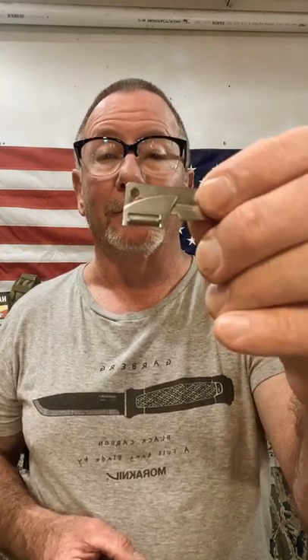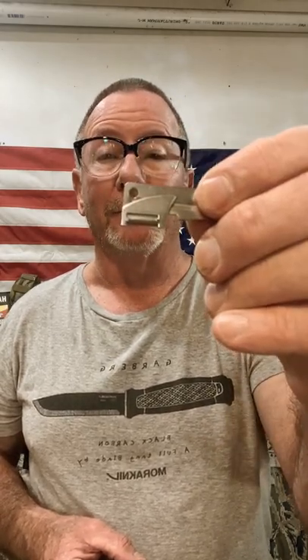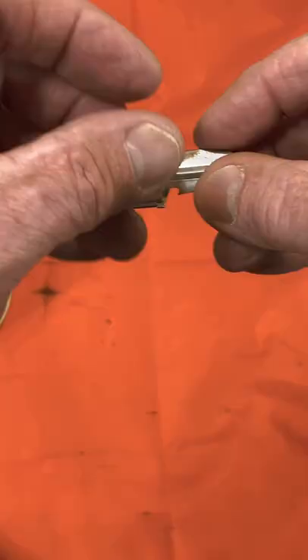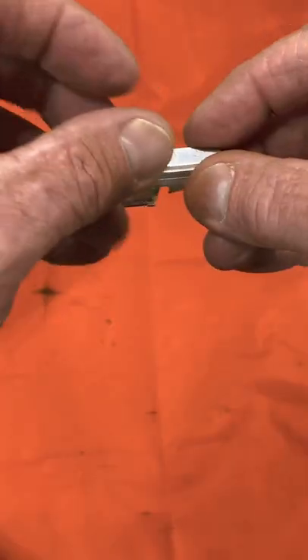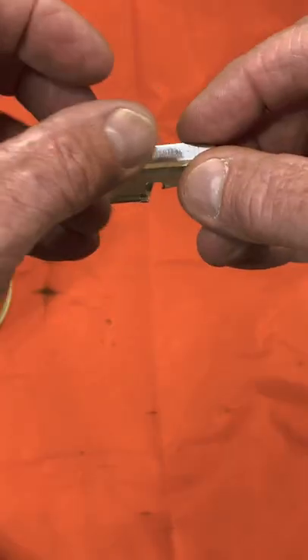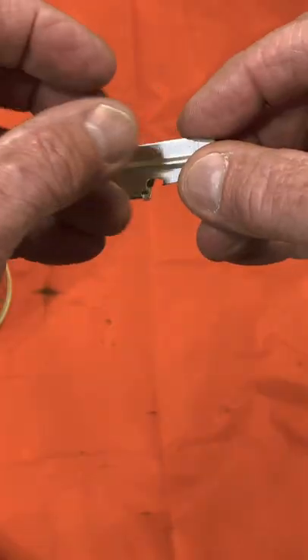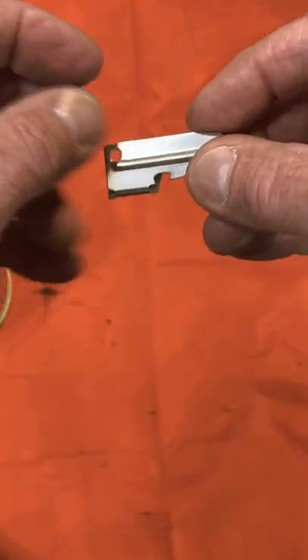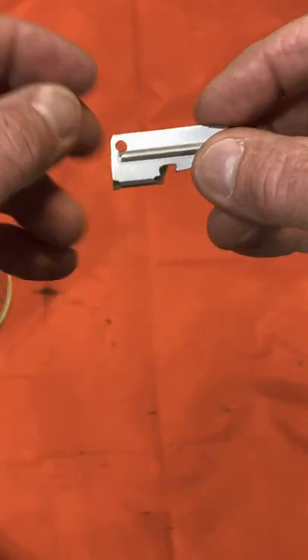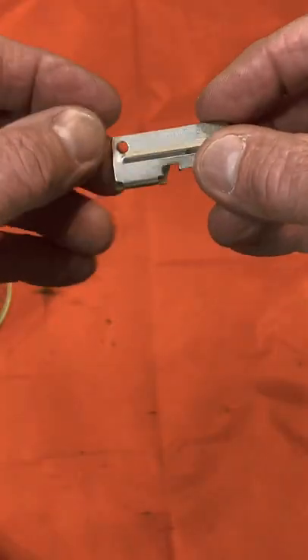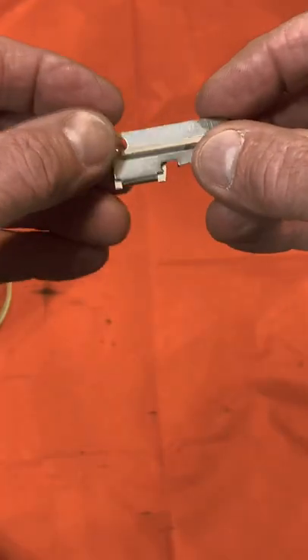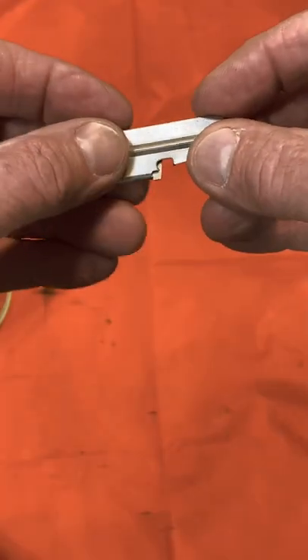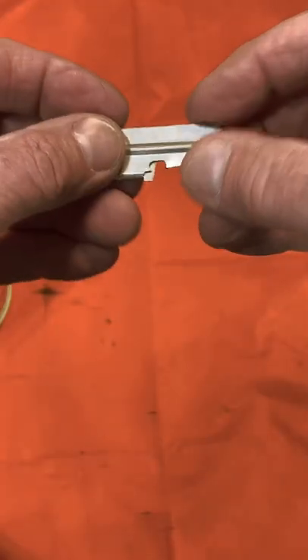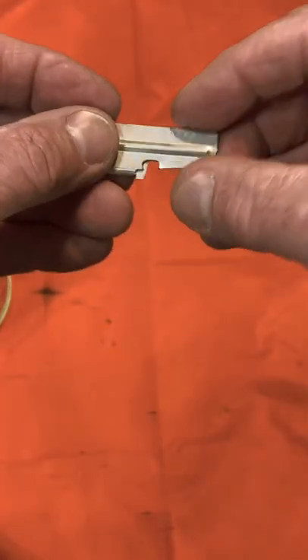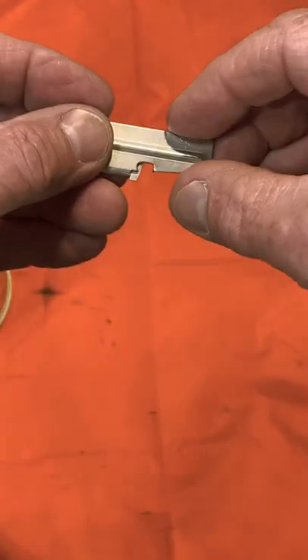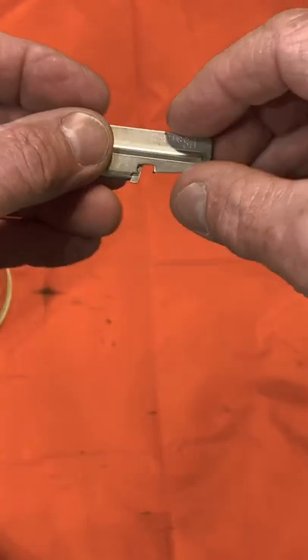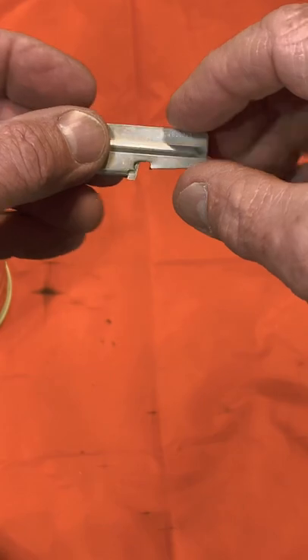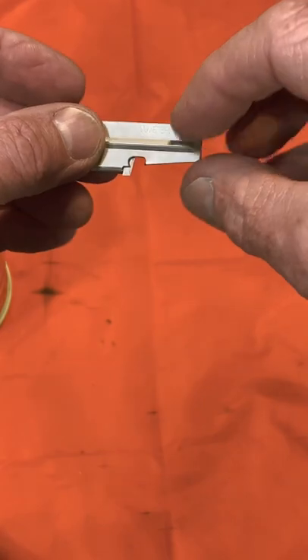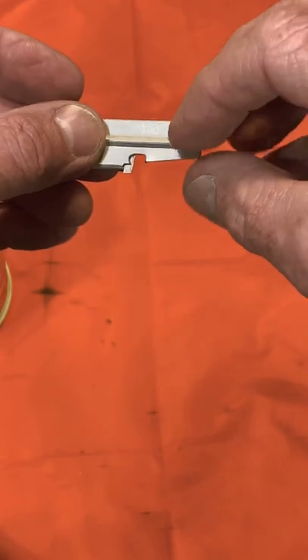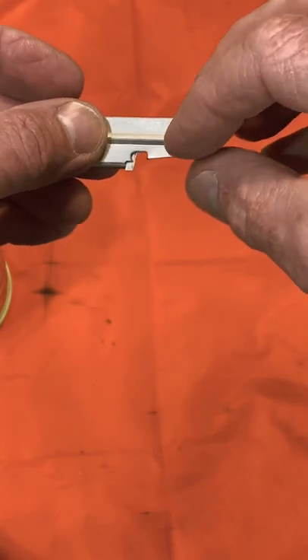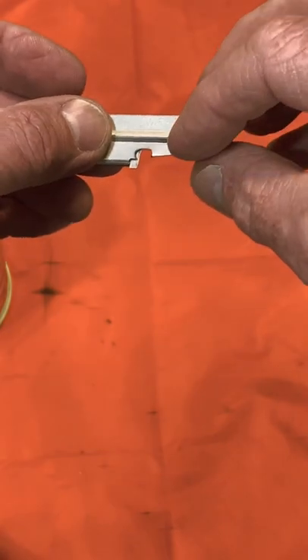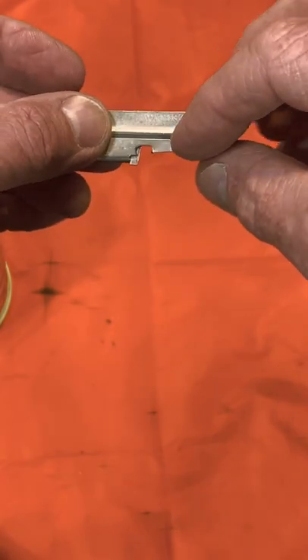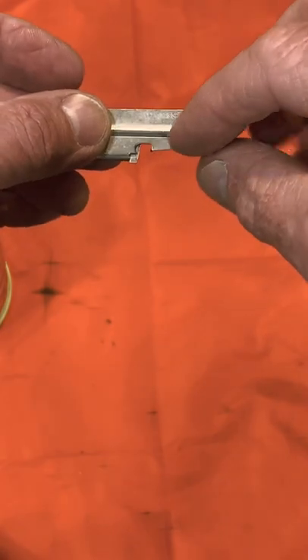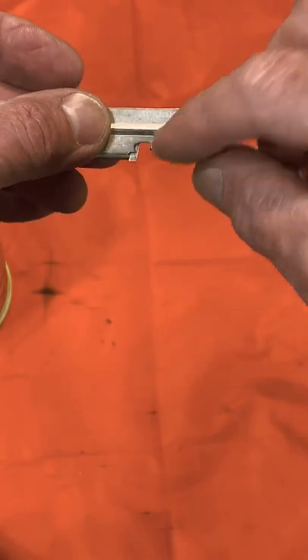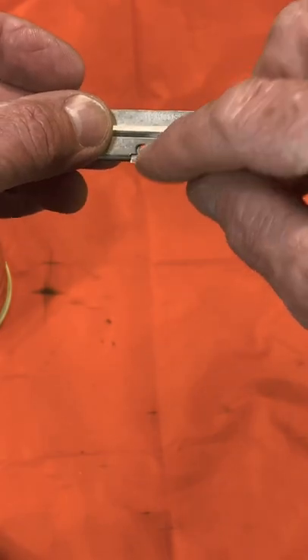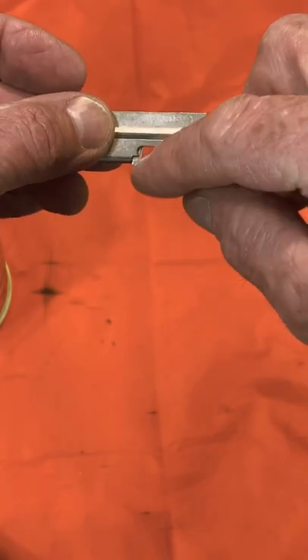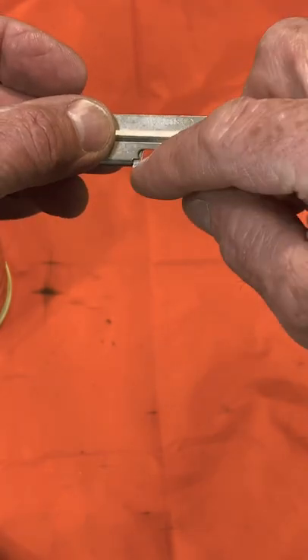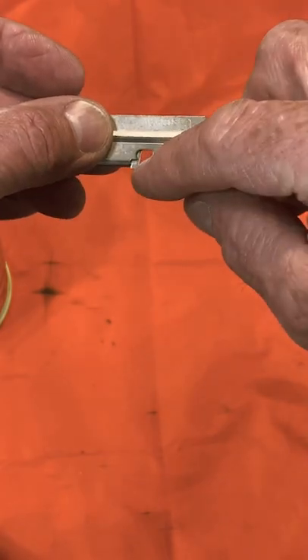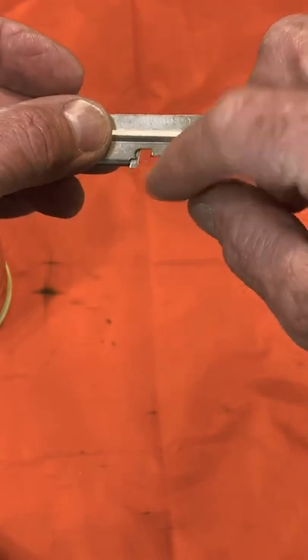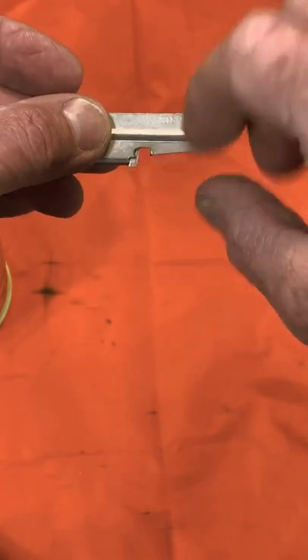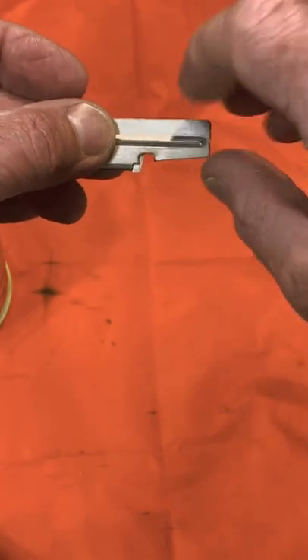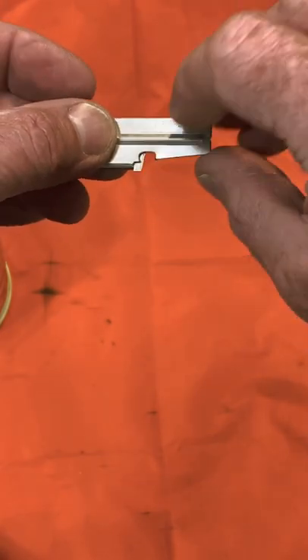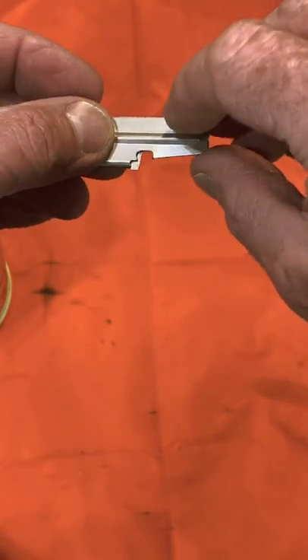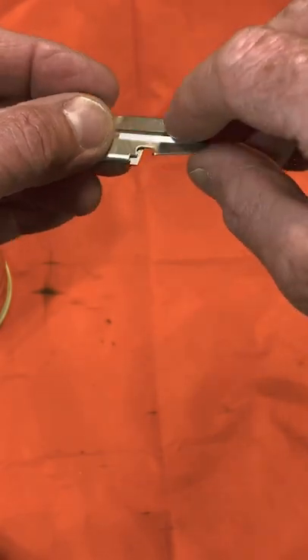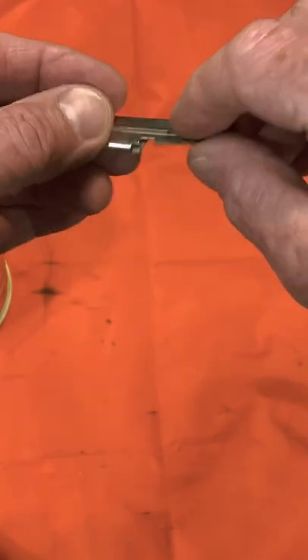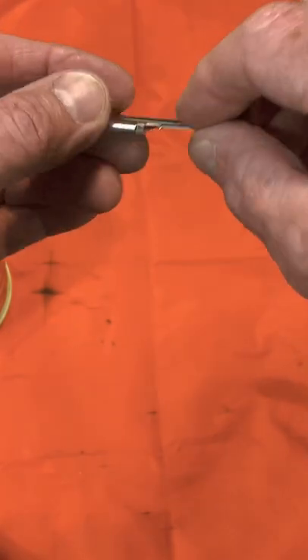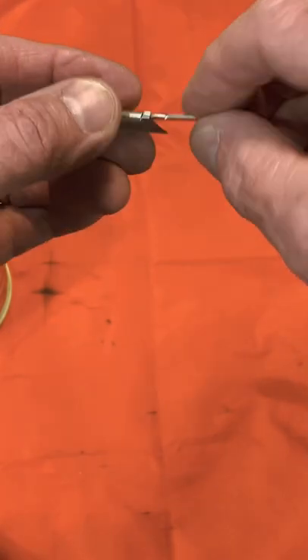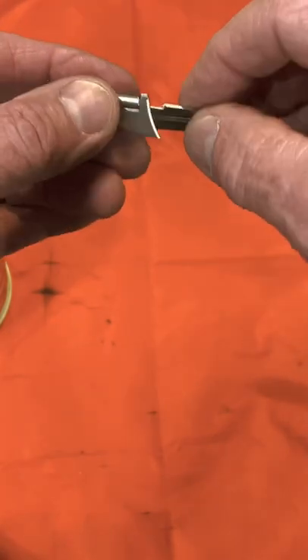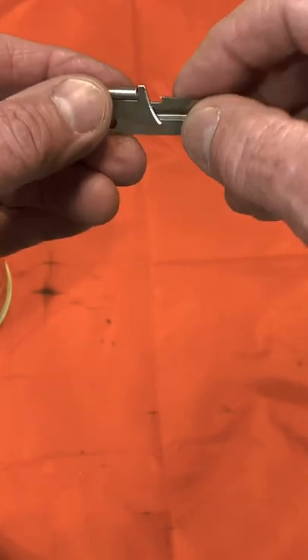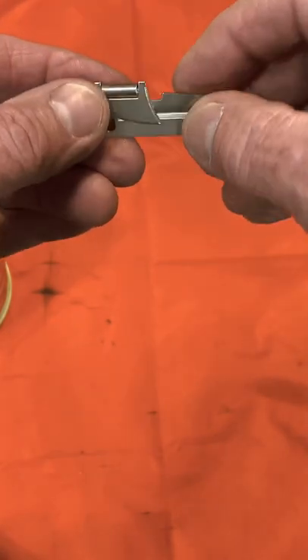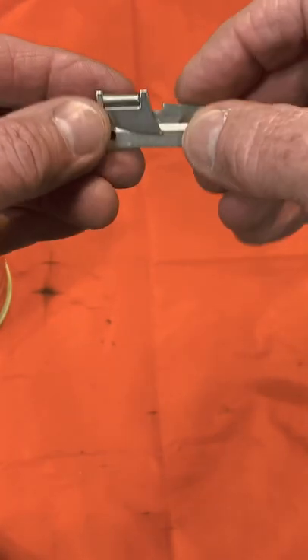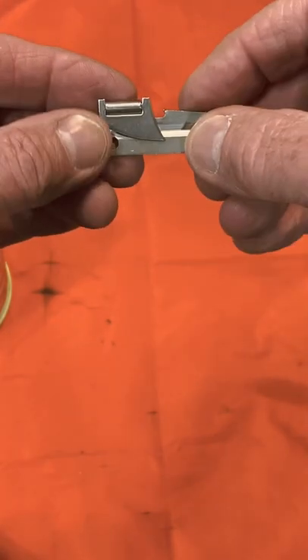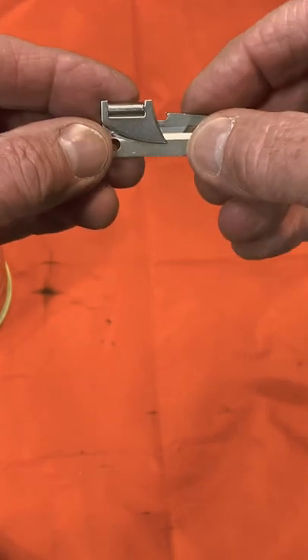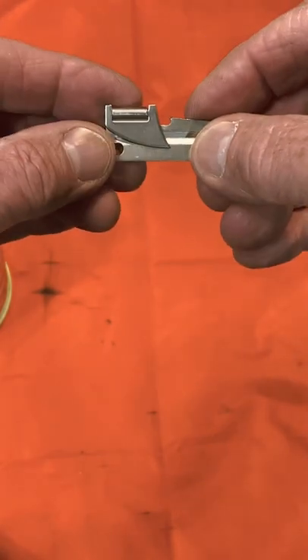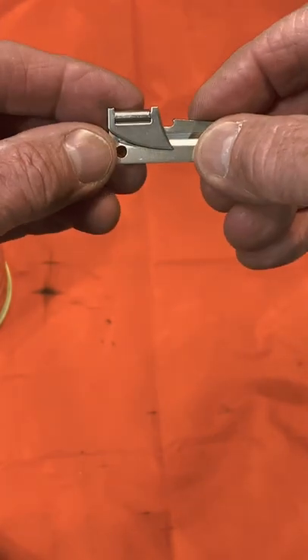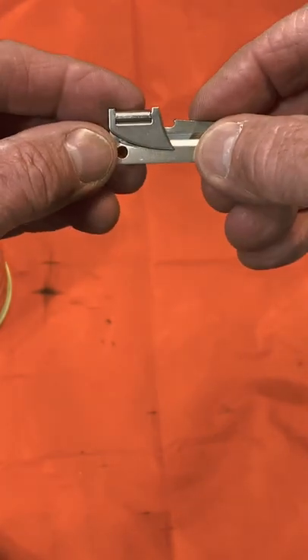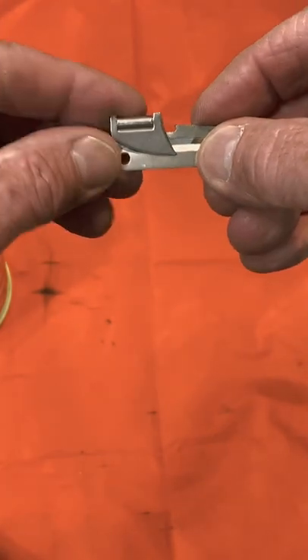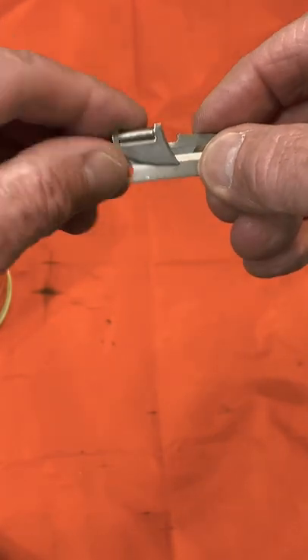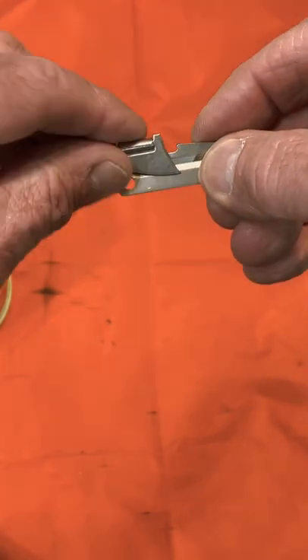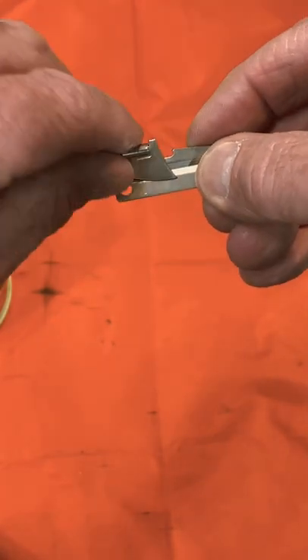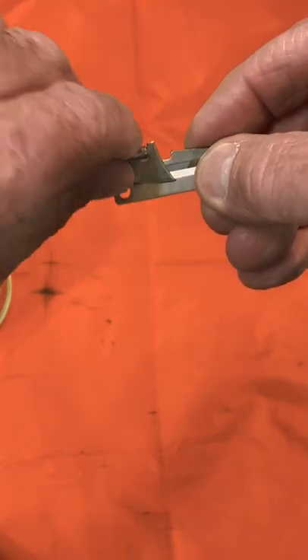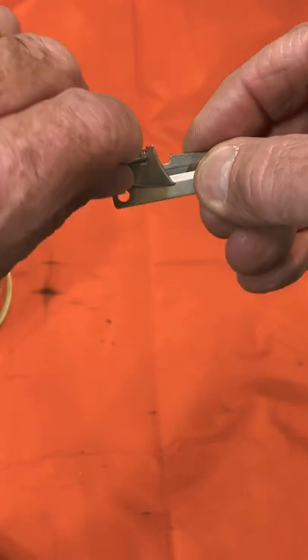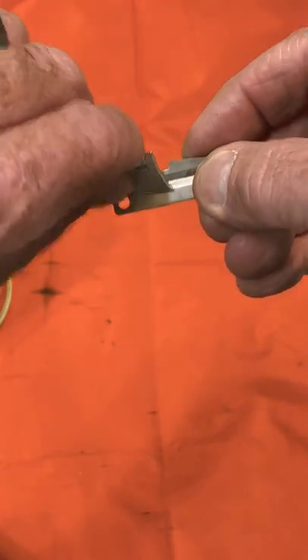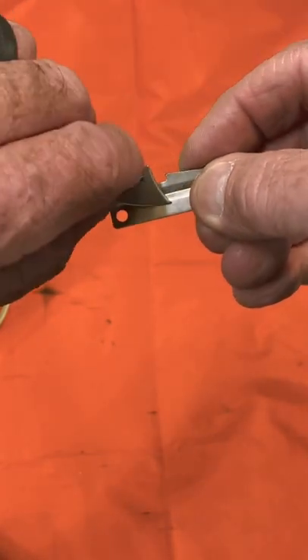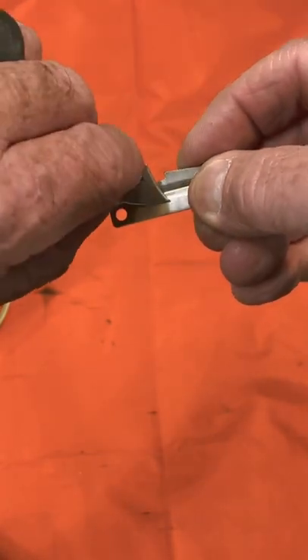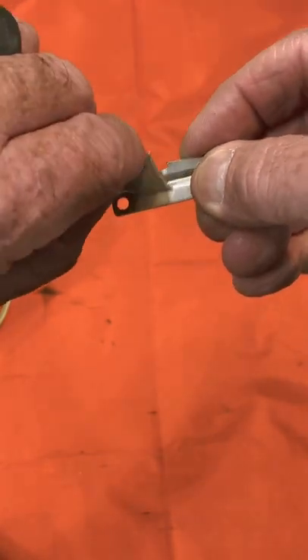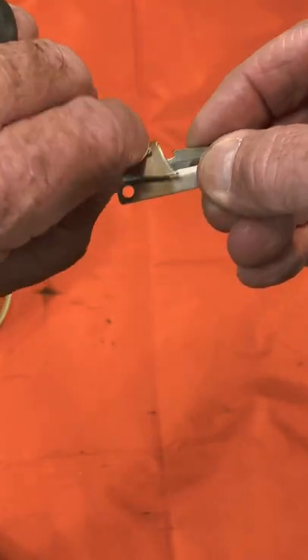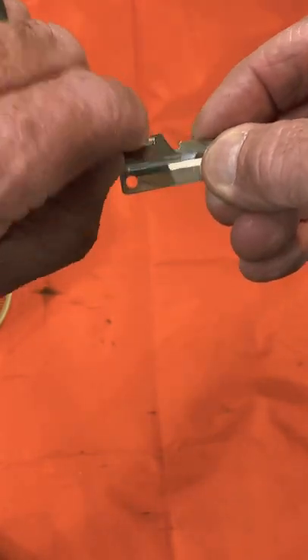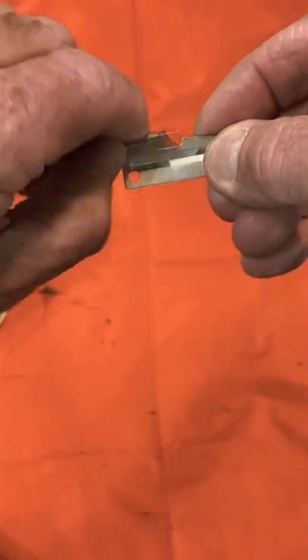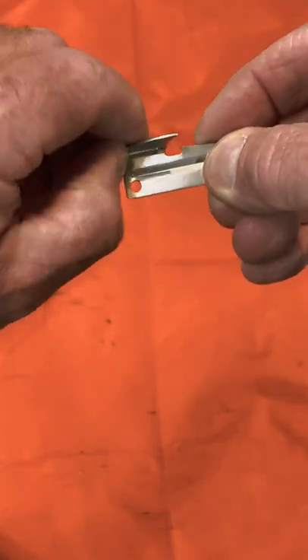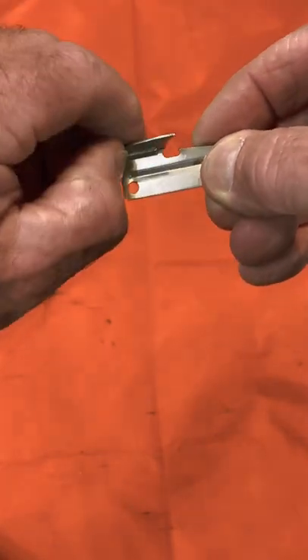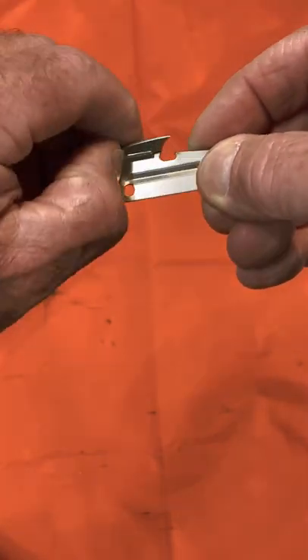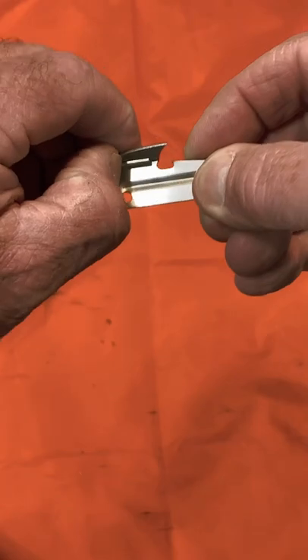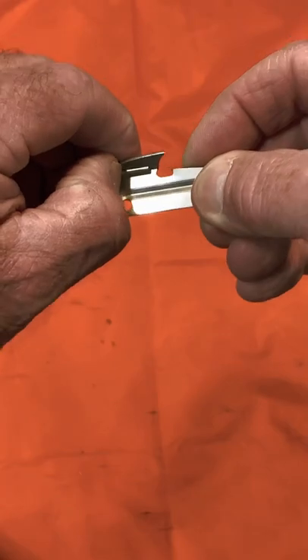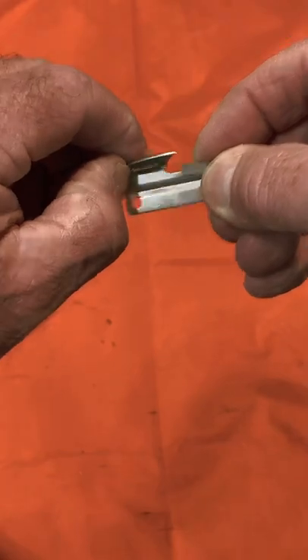So here's the can opener. You can see it's really simple. It has a notch on one side and a blade on the other that is hinged to swing open.